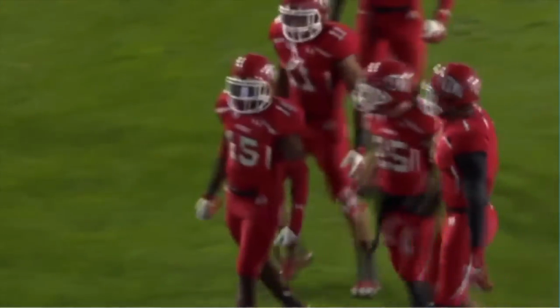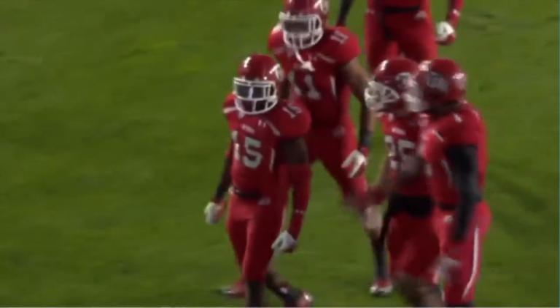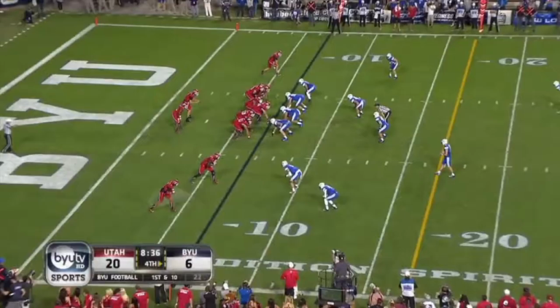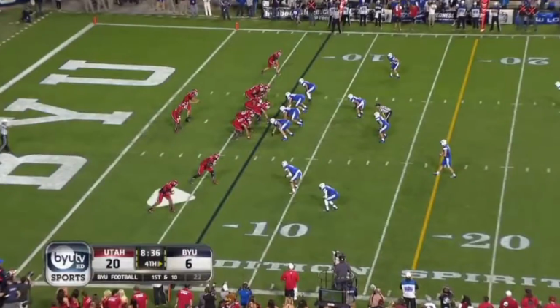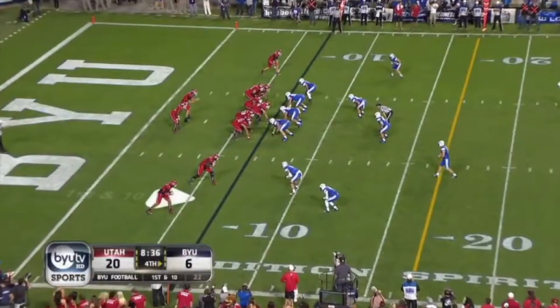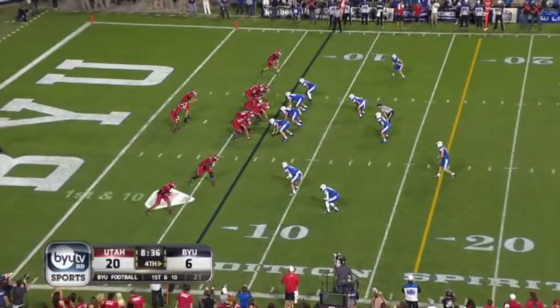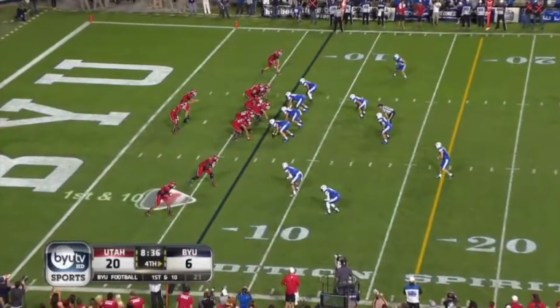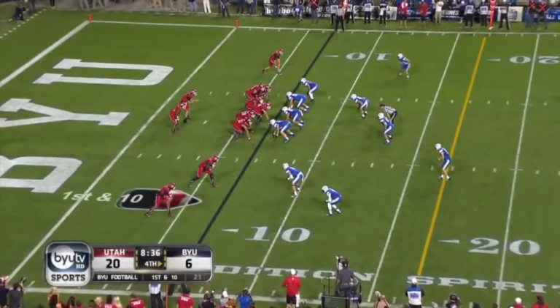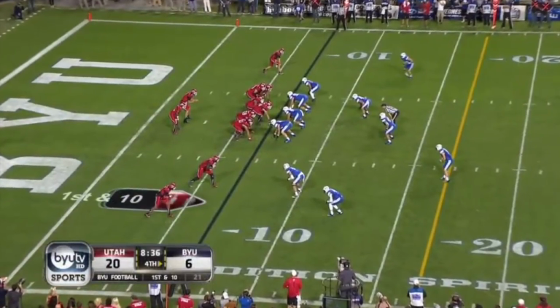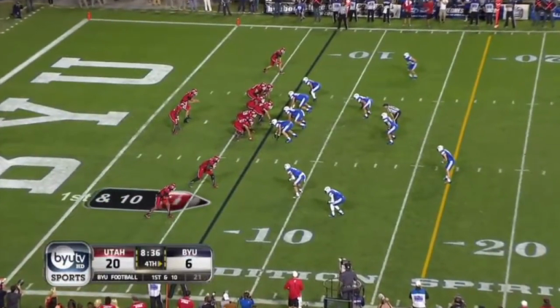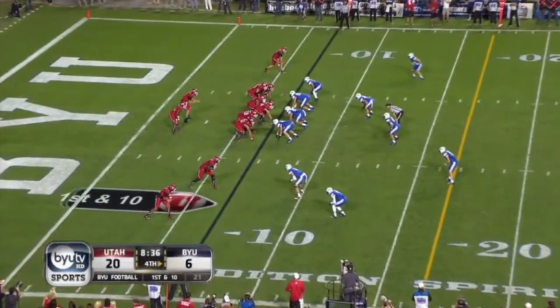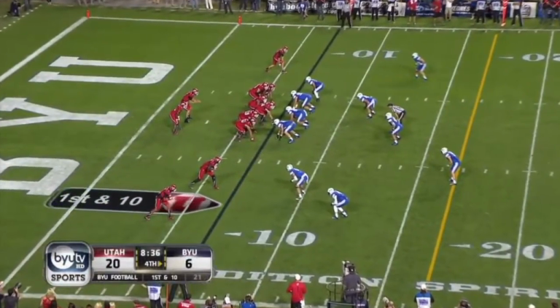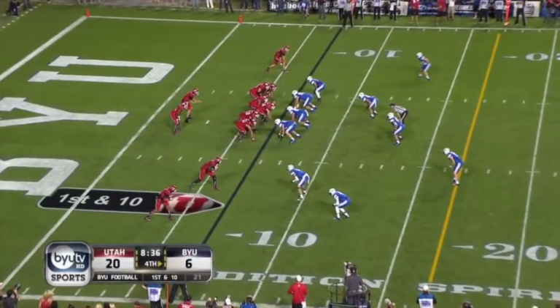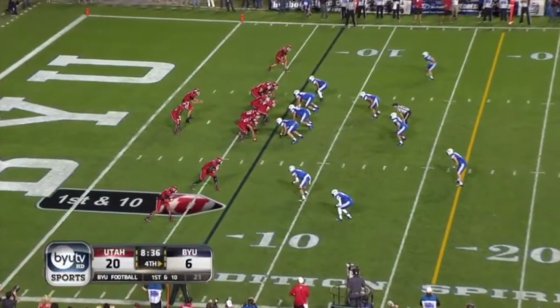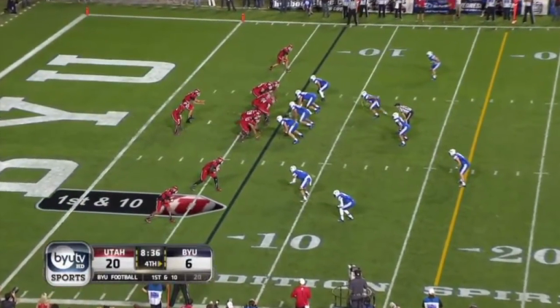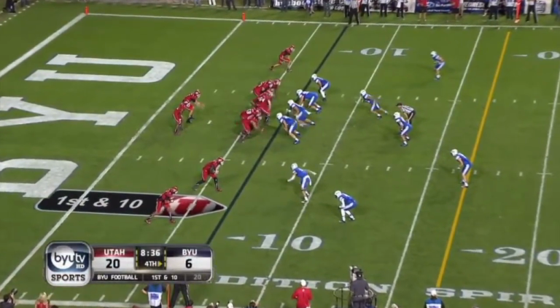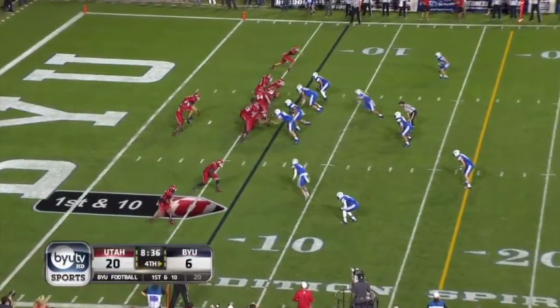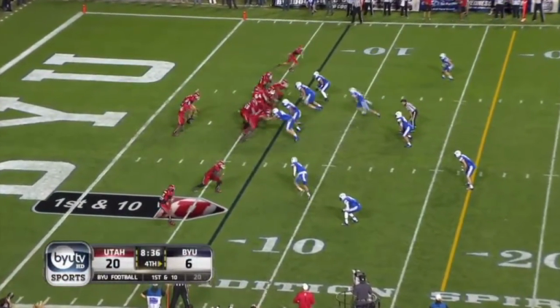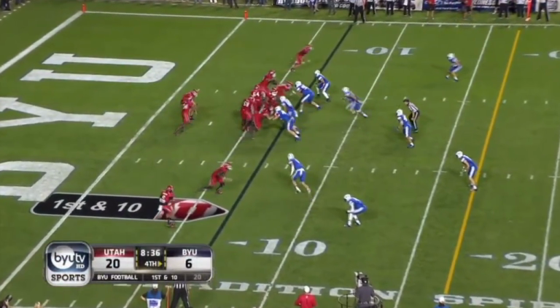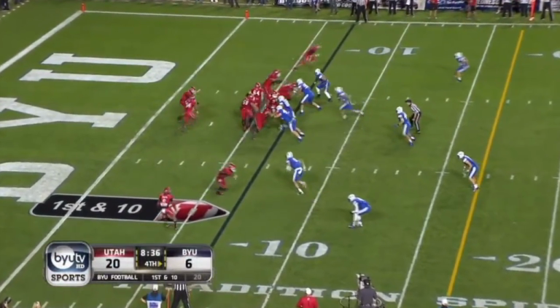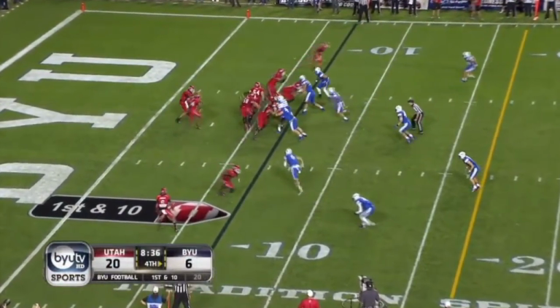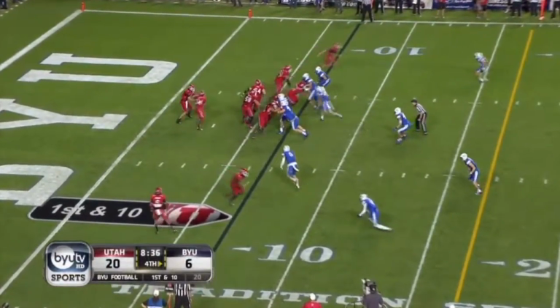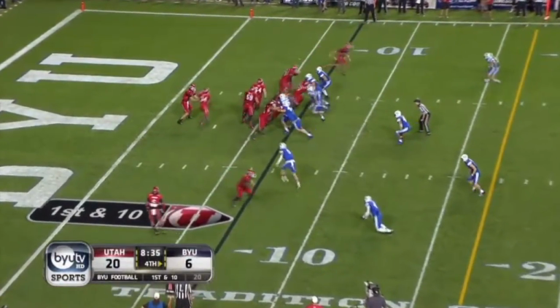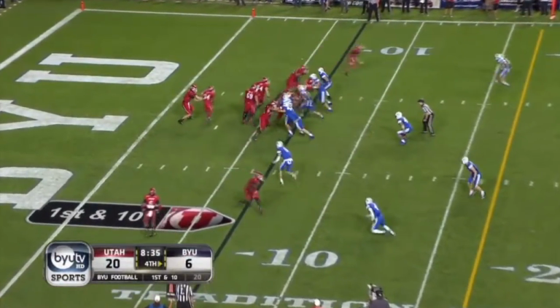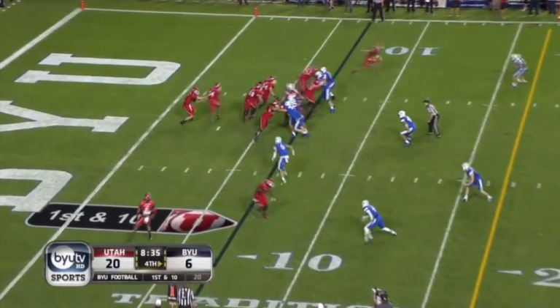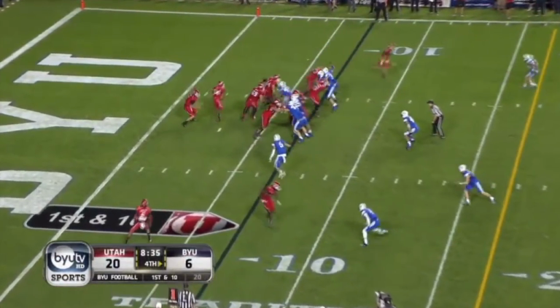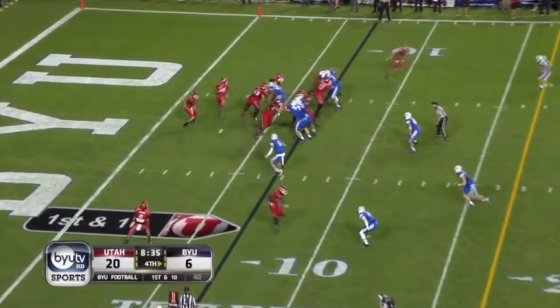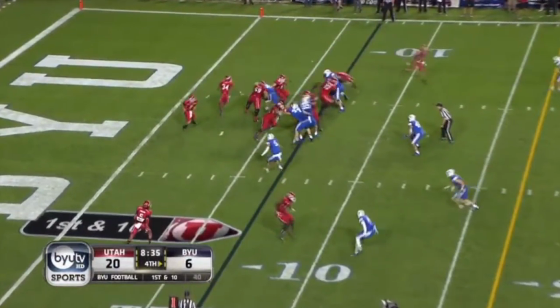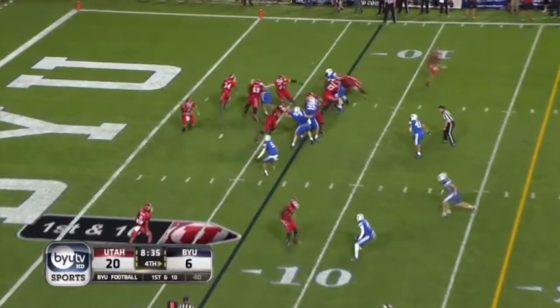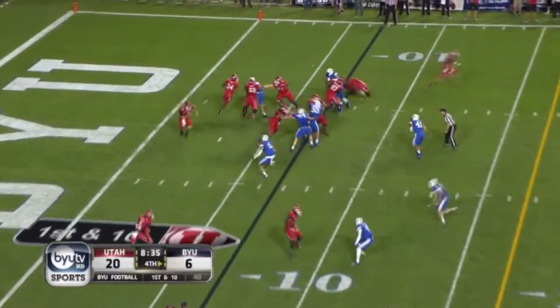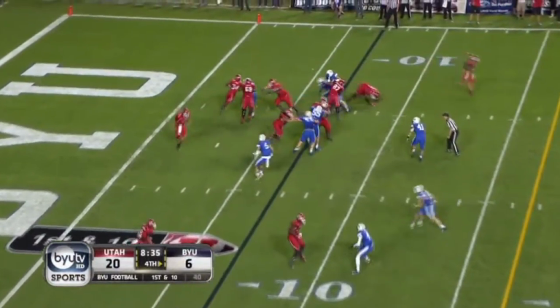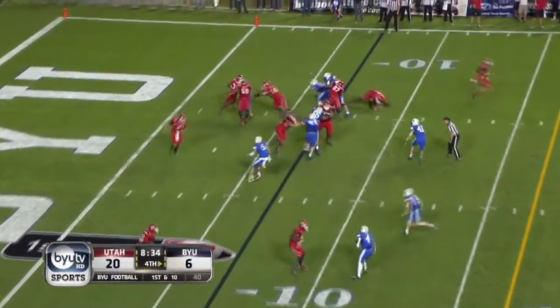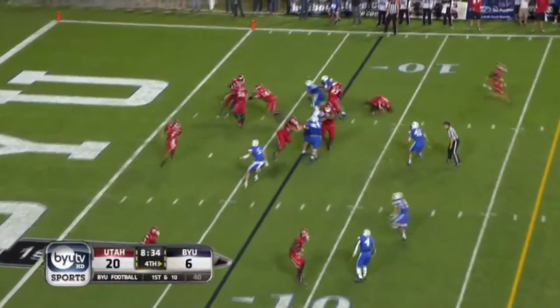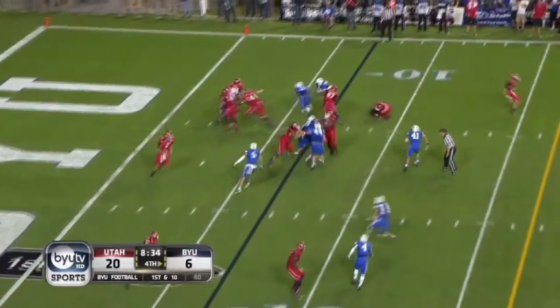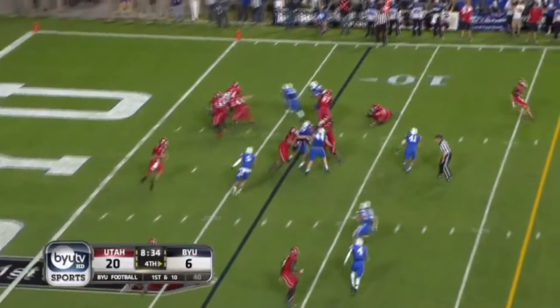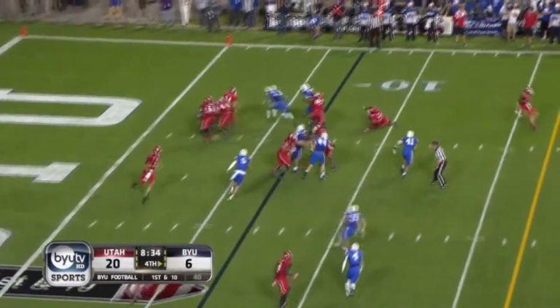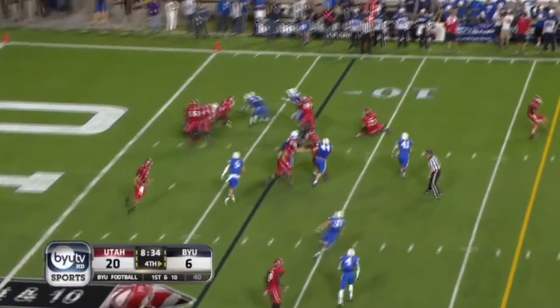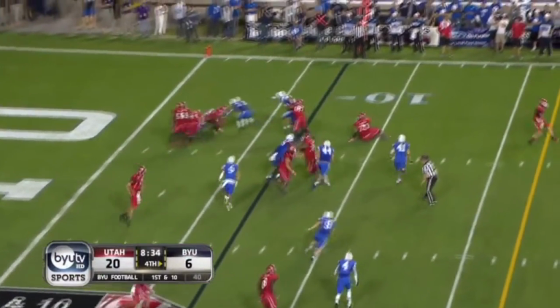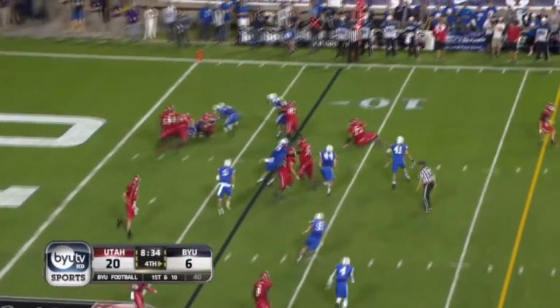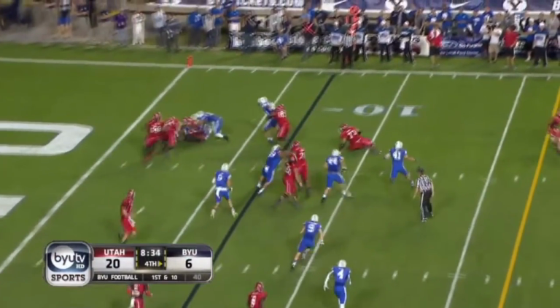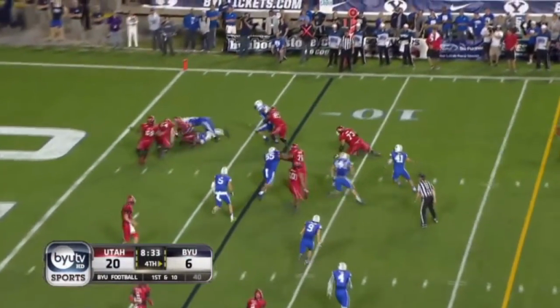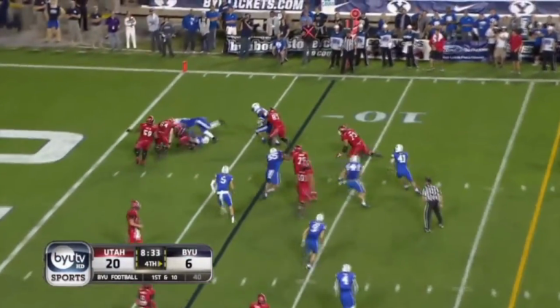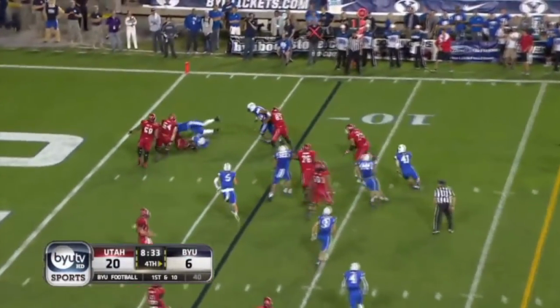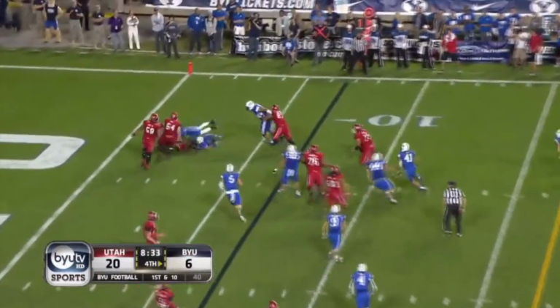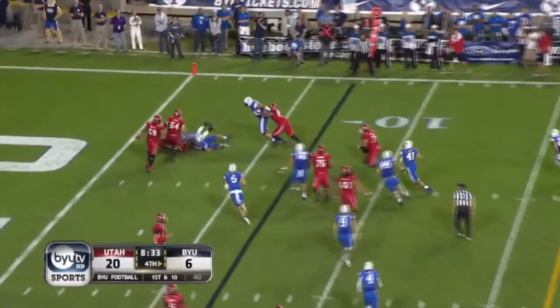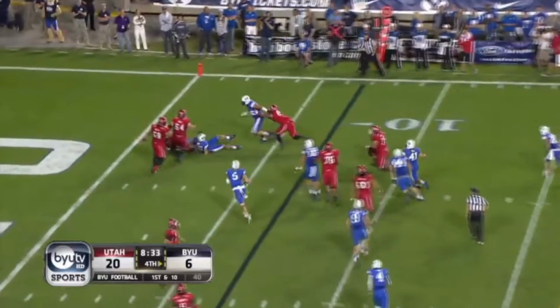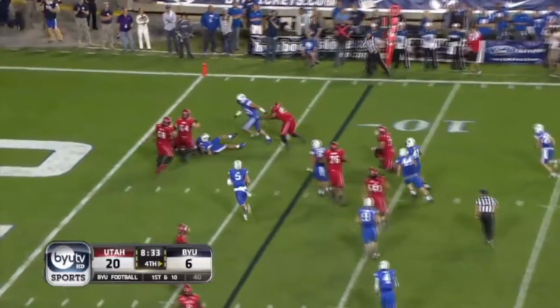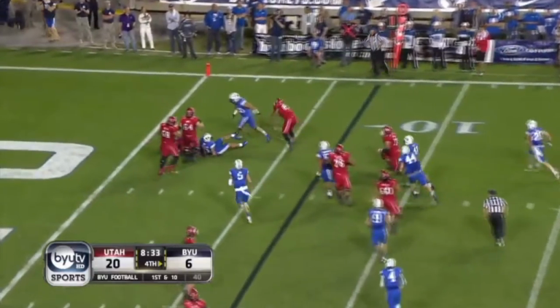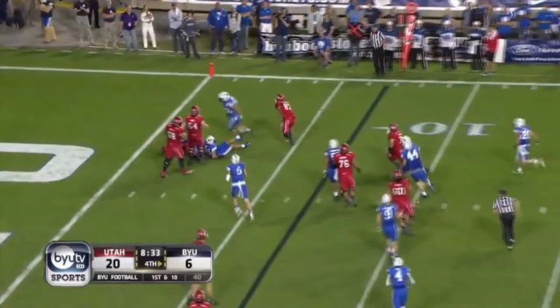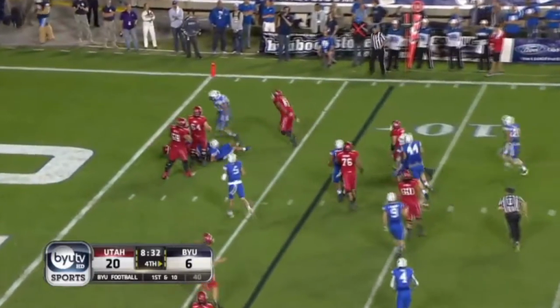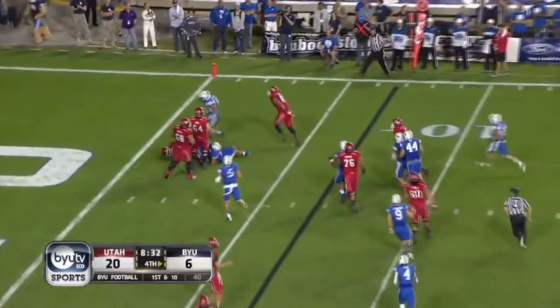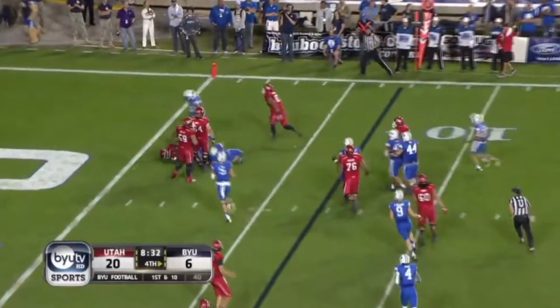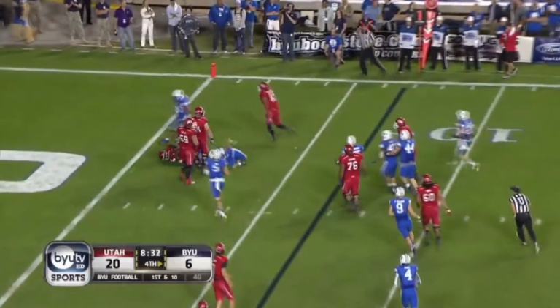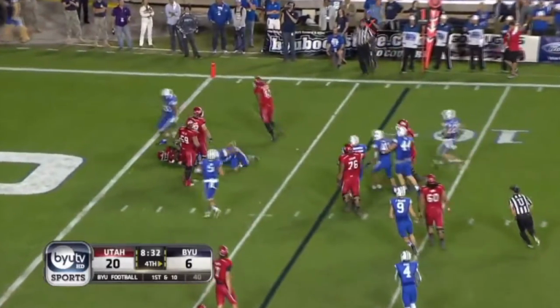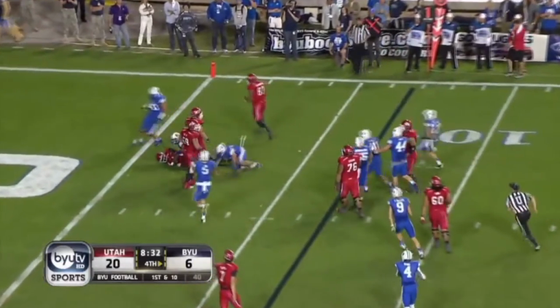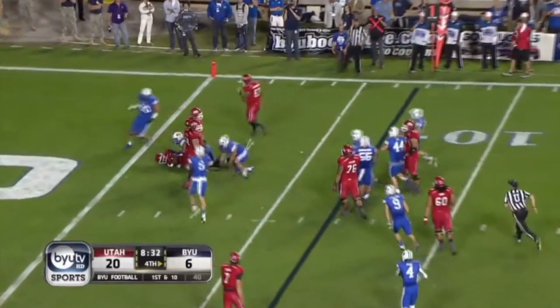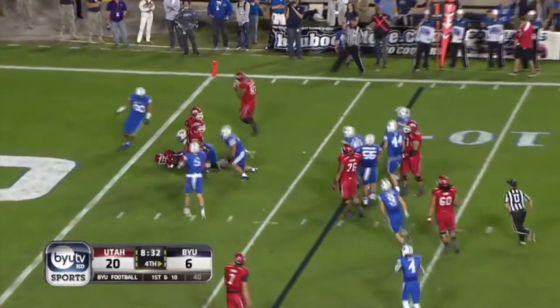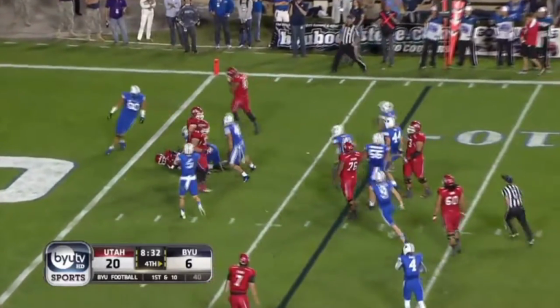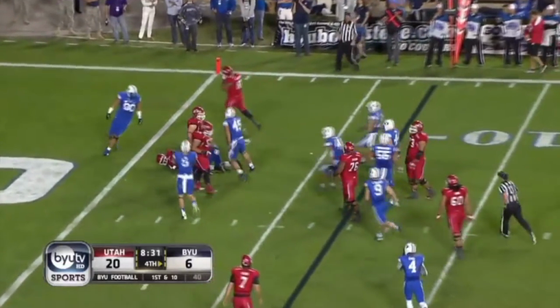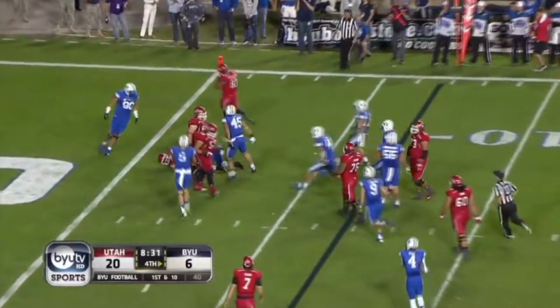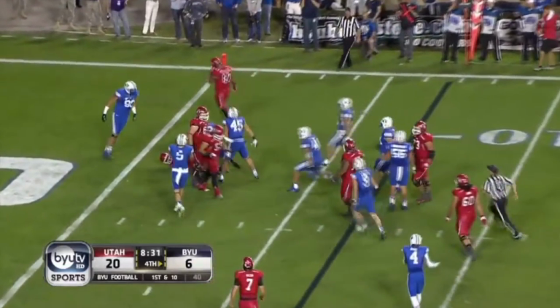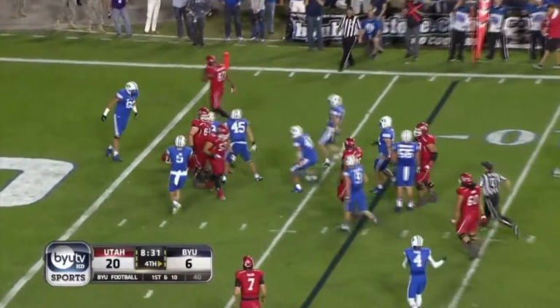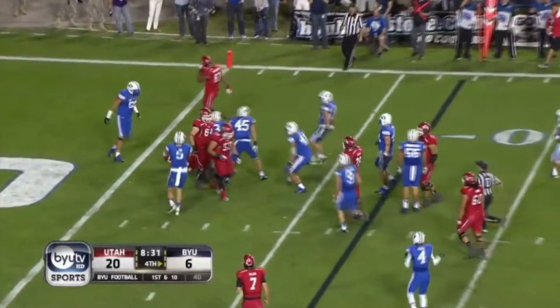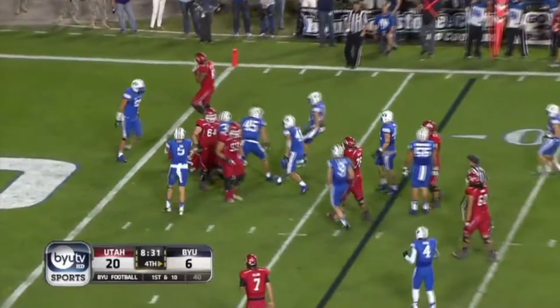Cody Hoffman was saying wait a minute — I was one on one on the outside. Jamal Williams — Poole stopped at the two yard line.